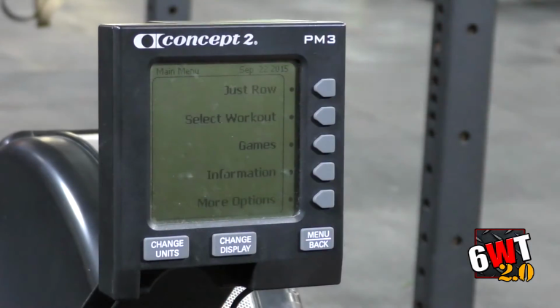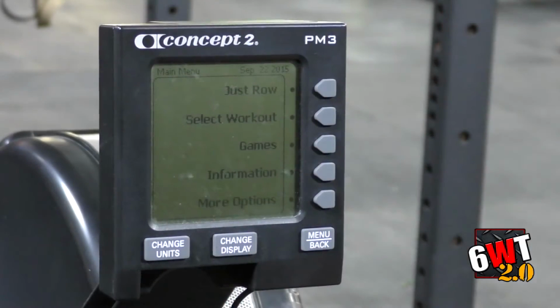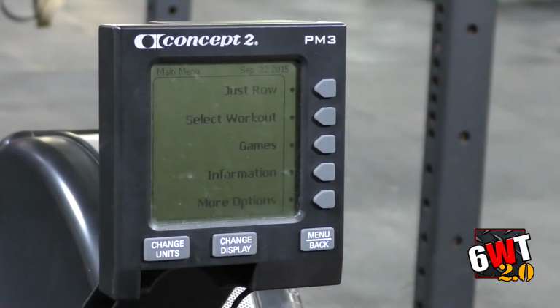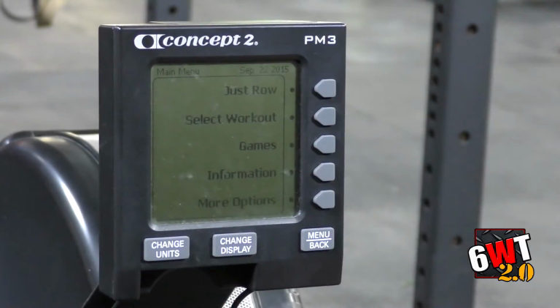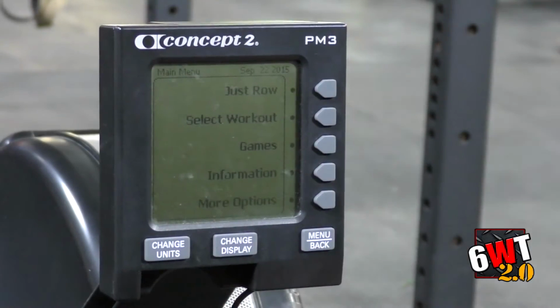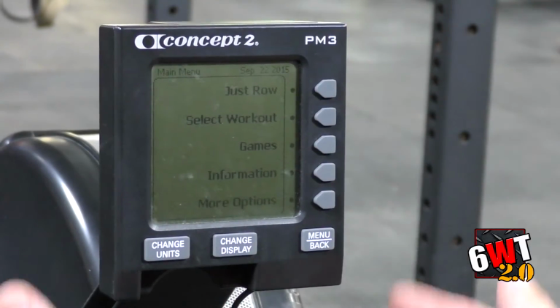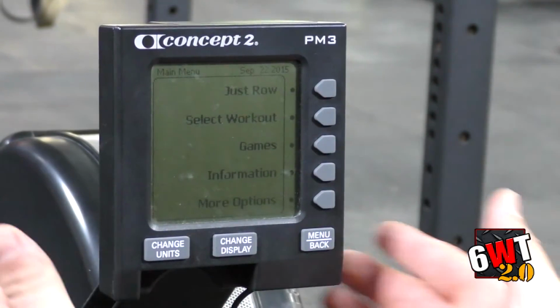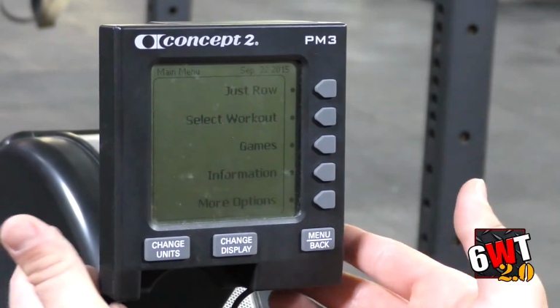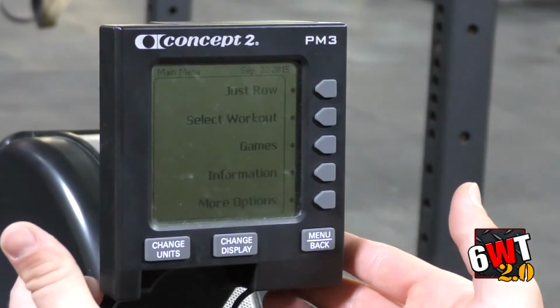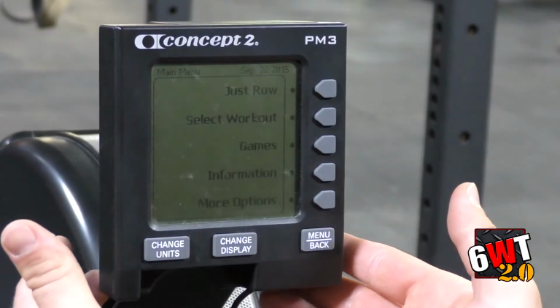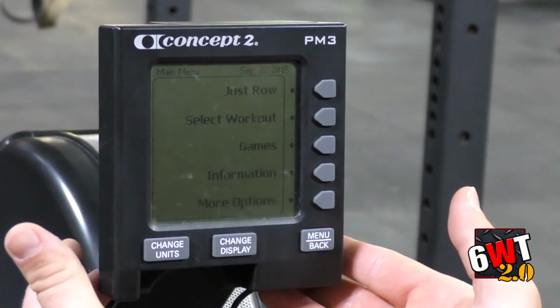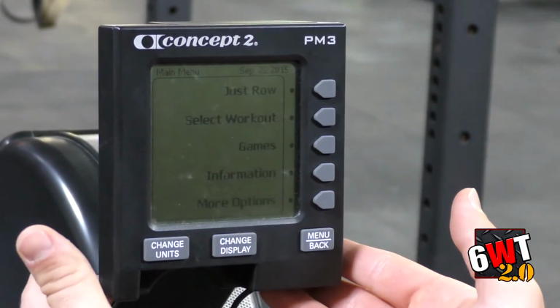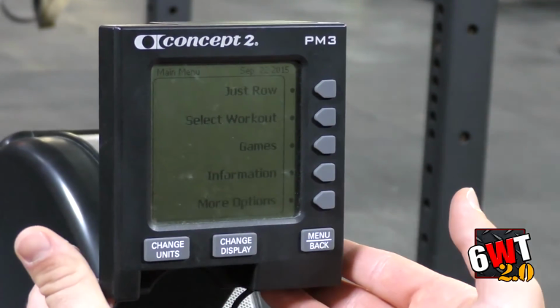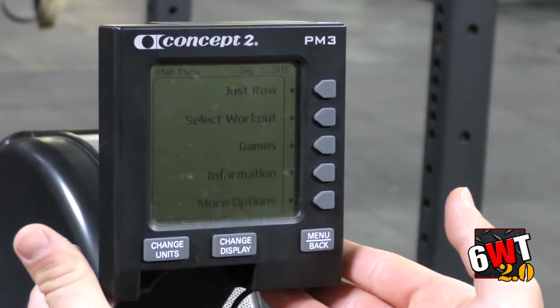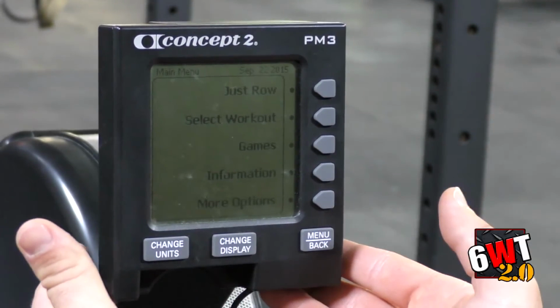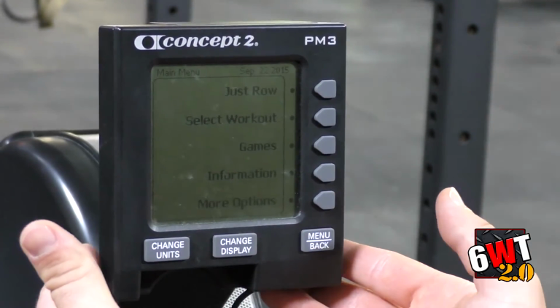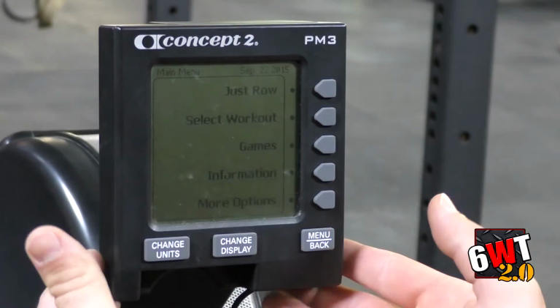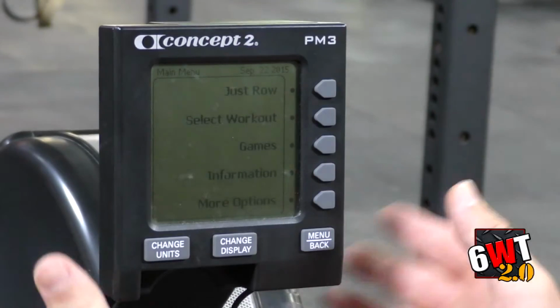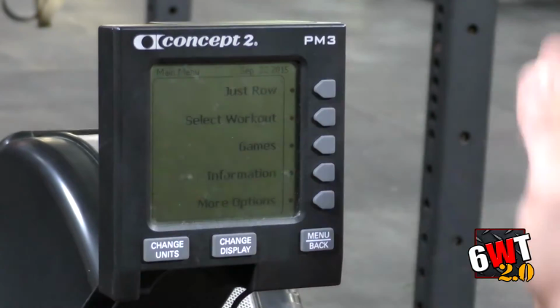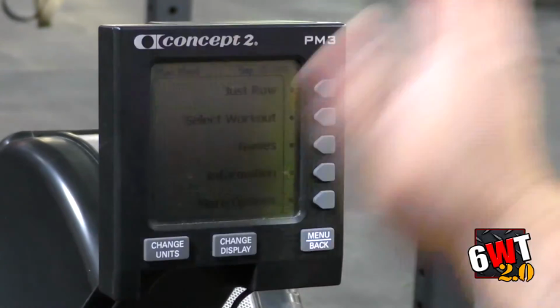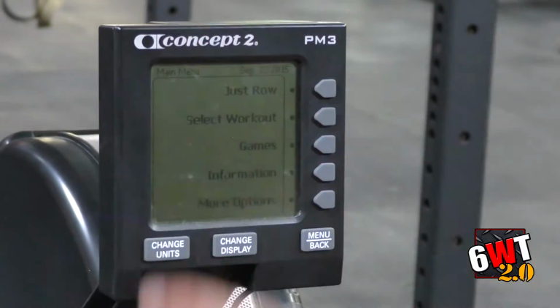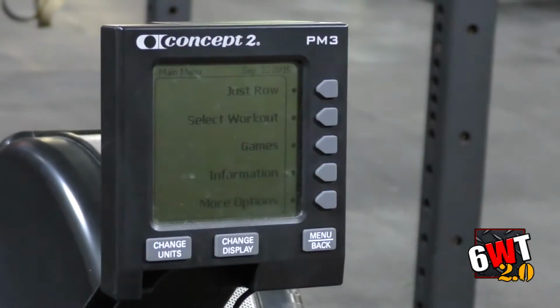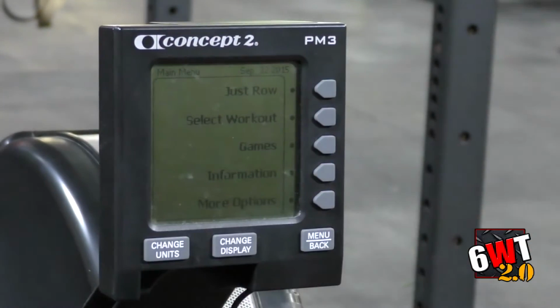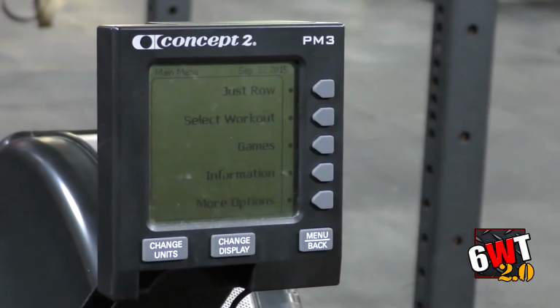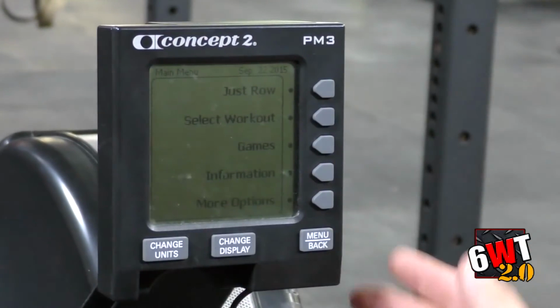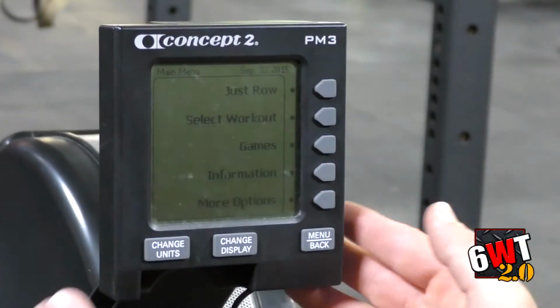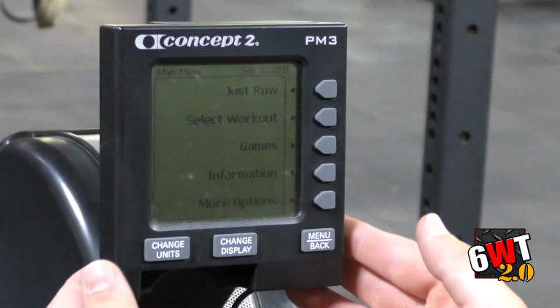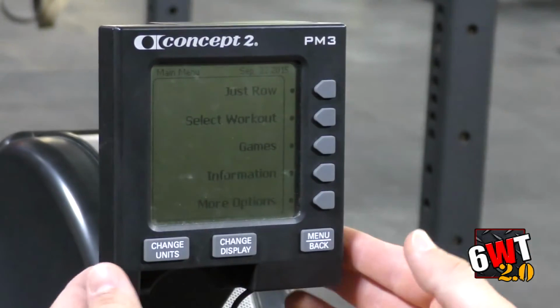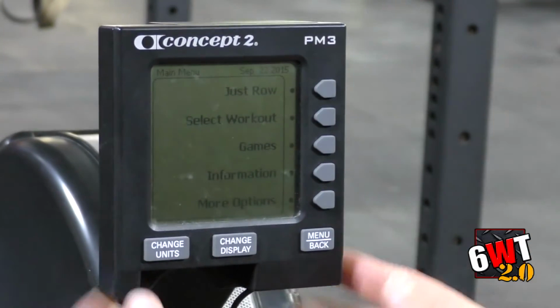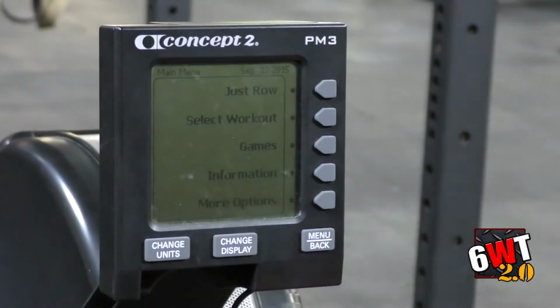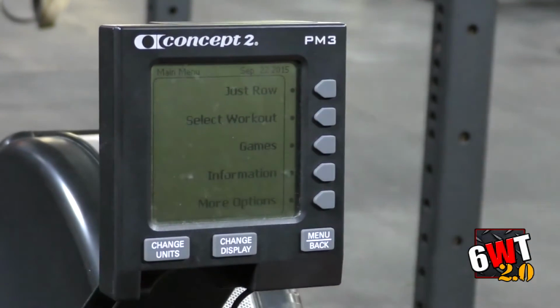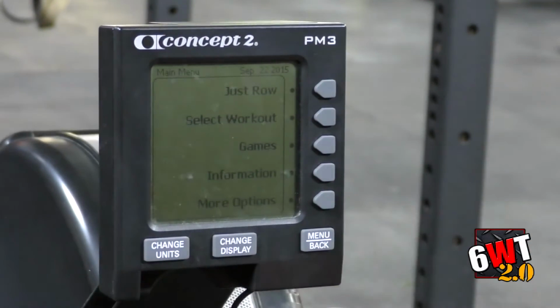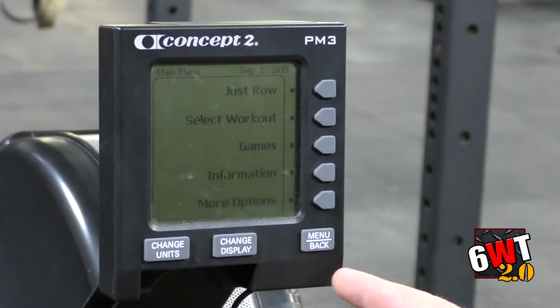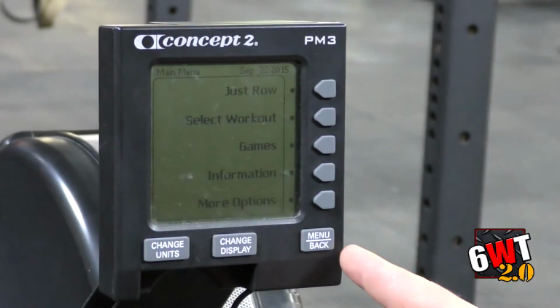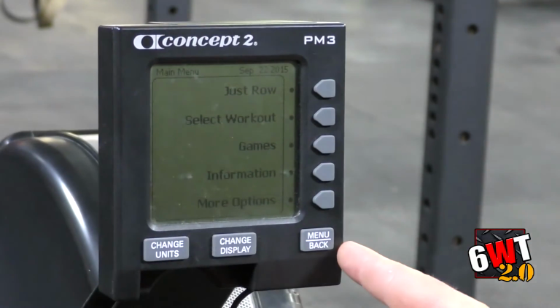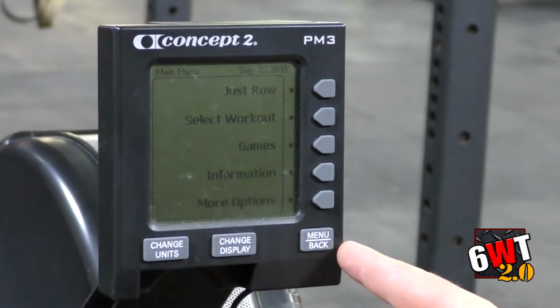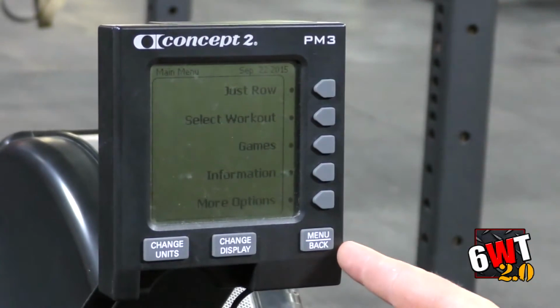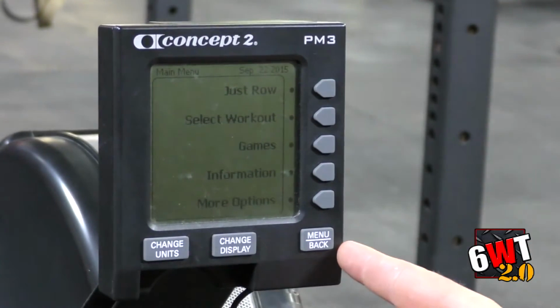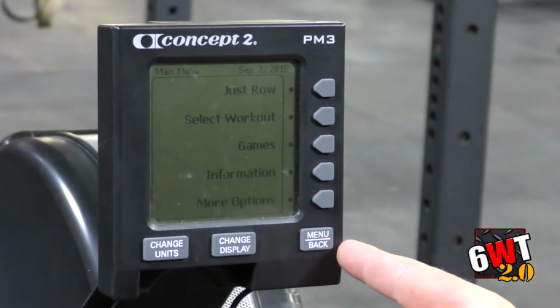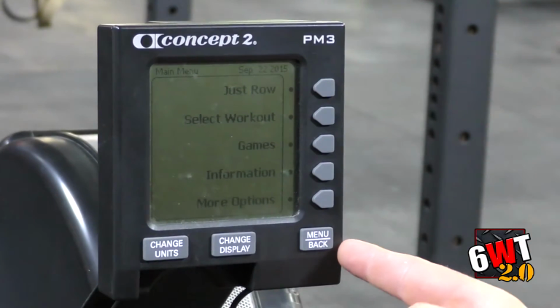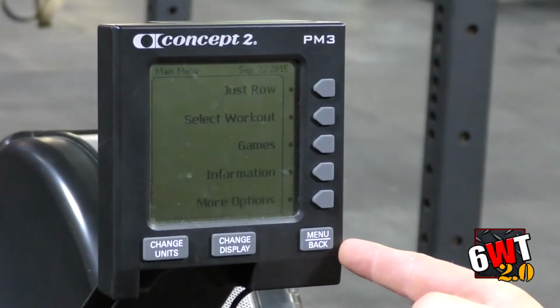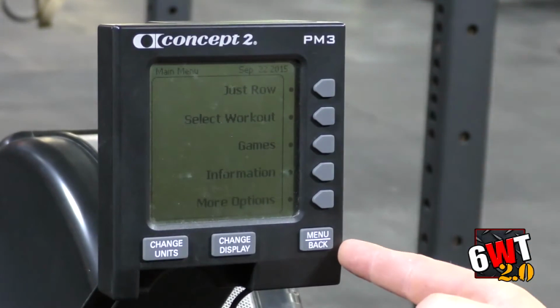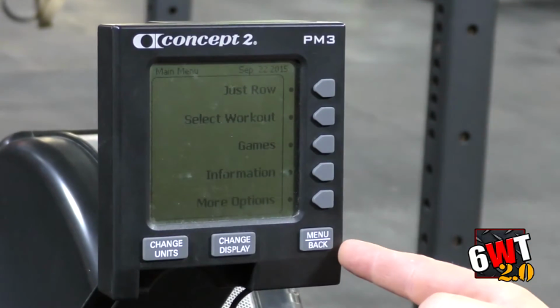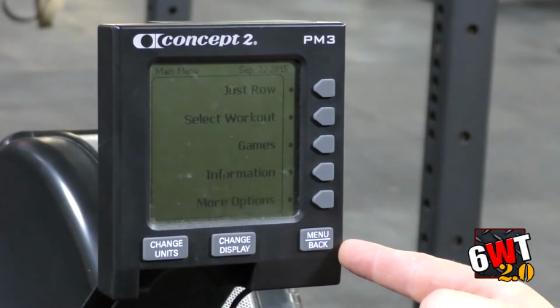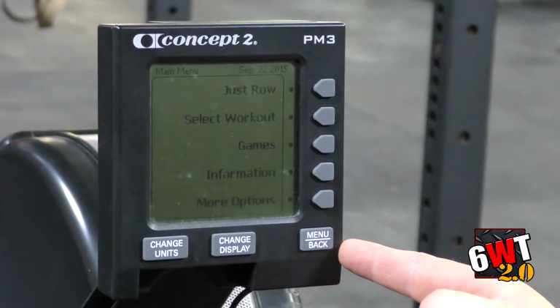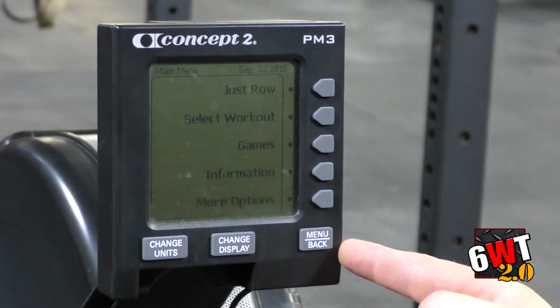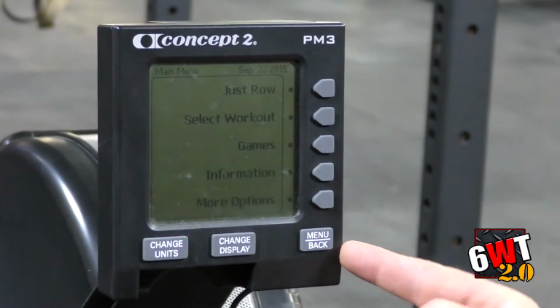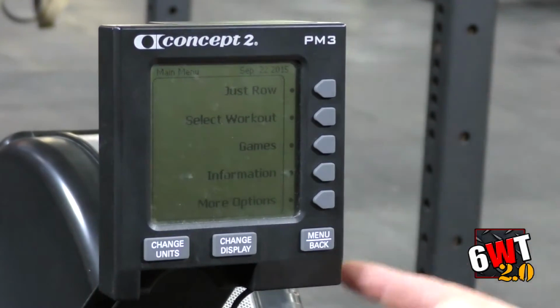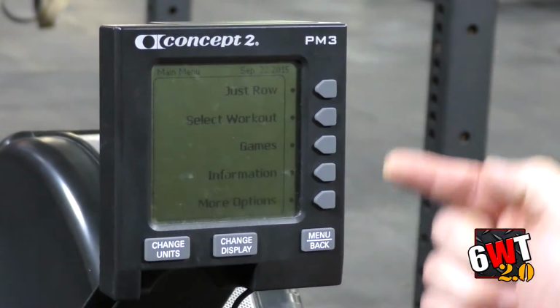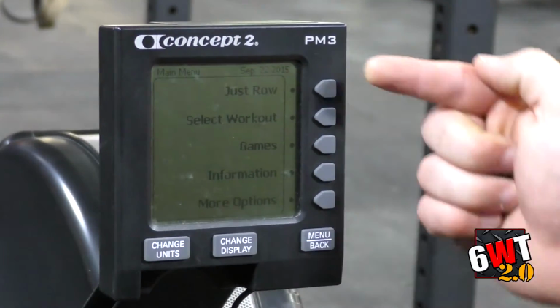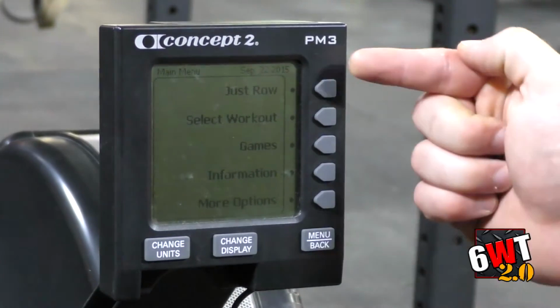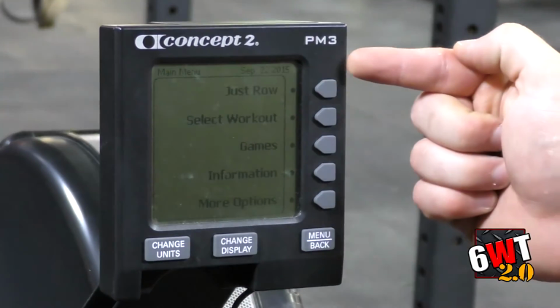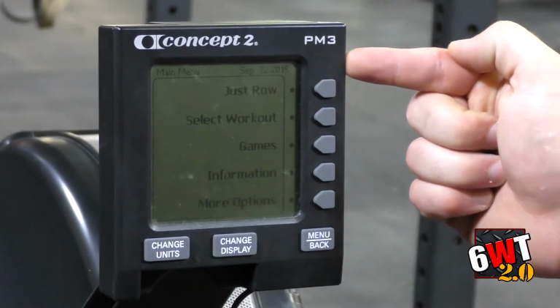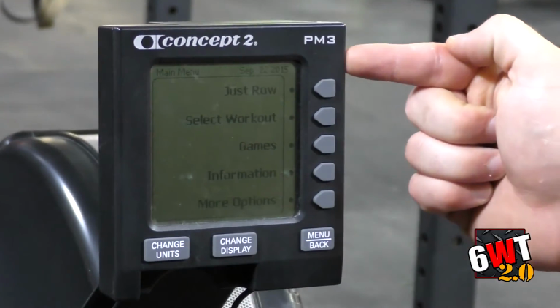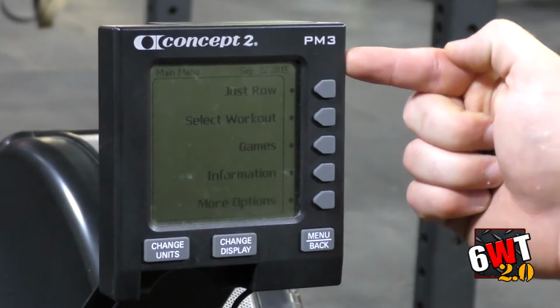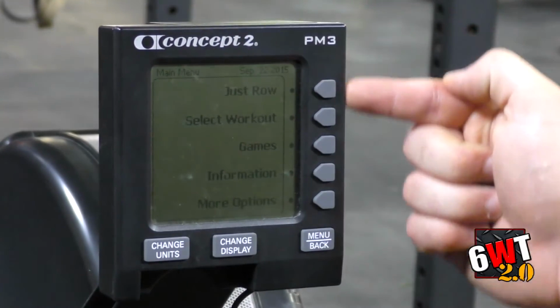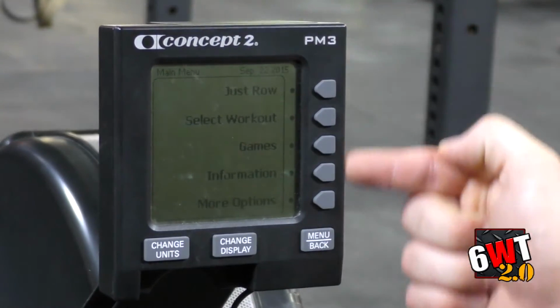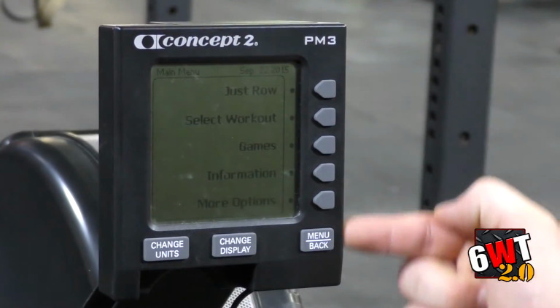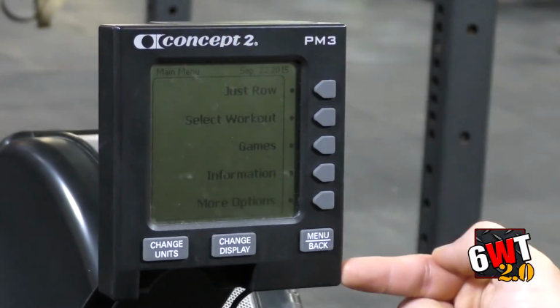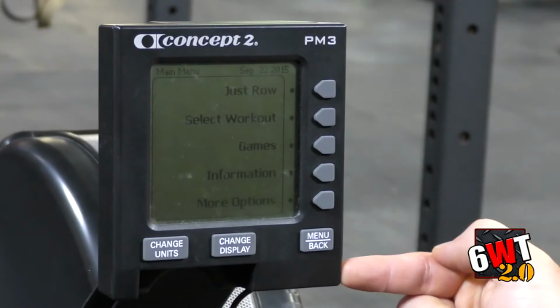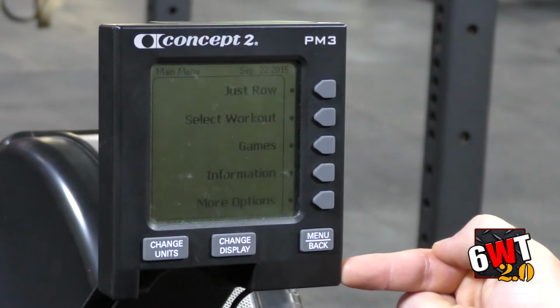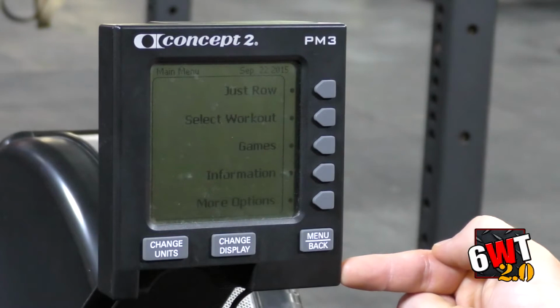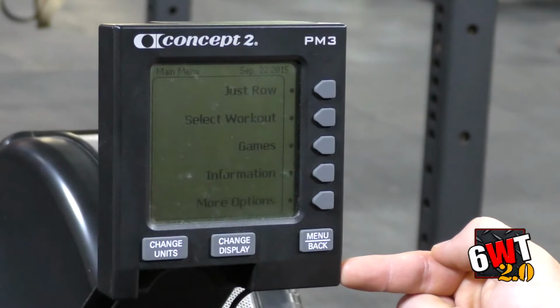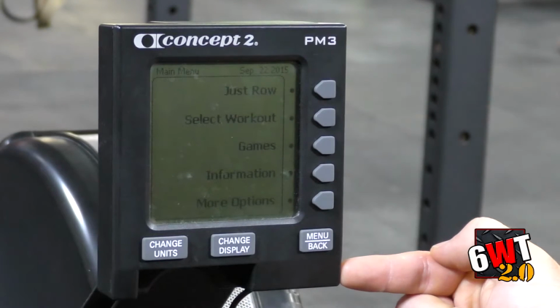When you come up to the screen, it's going to be a blank screen. All you have to do is press the menu back button, and it's going to bring you to the main screen.